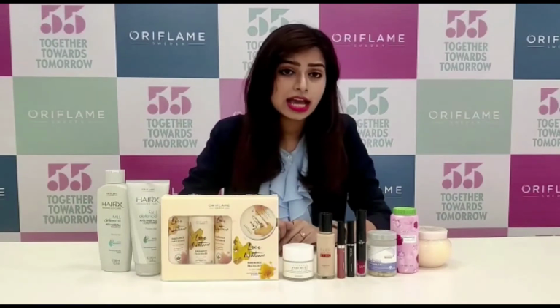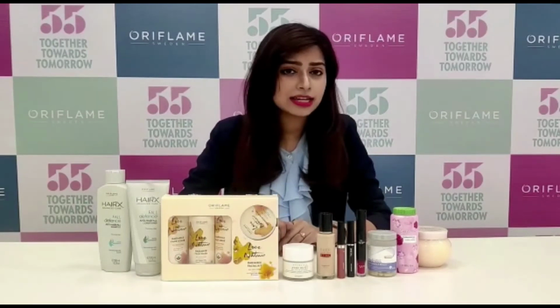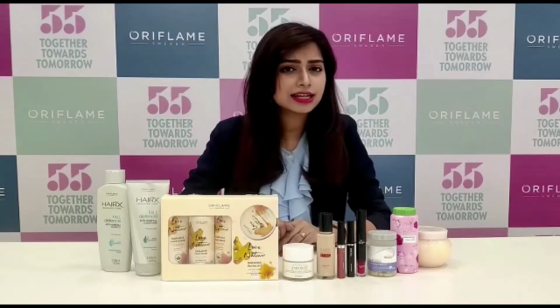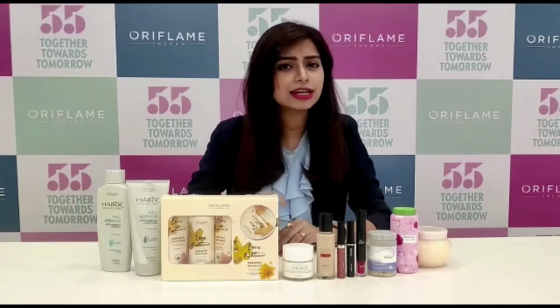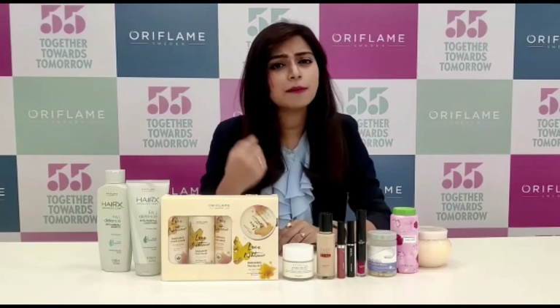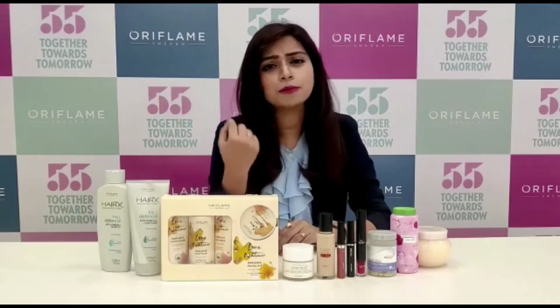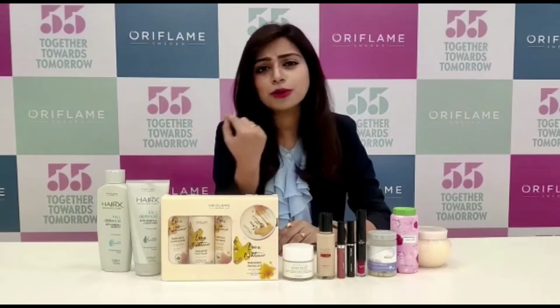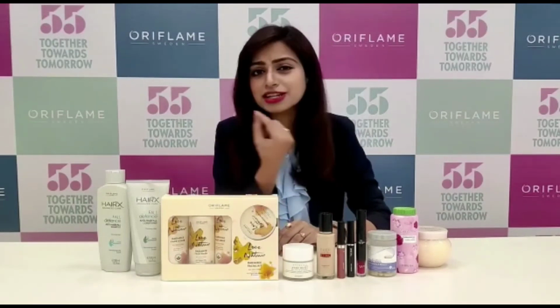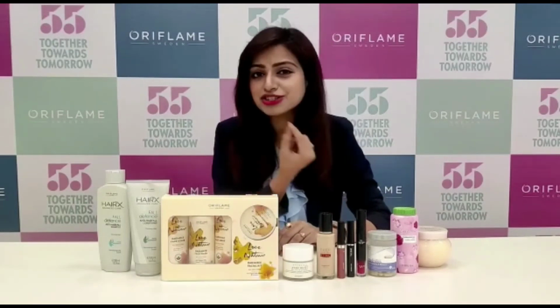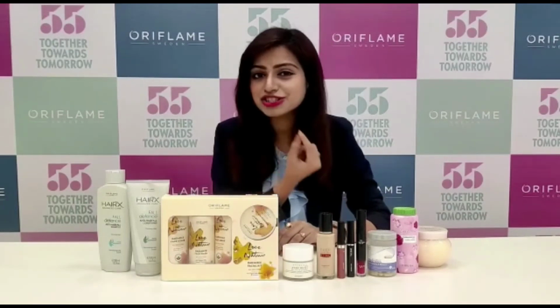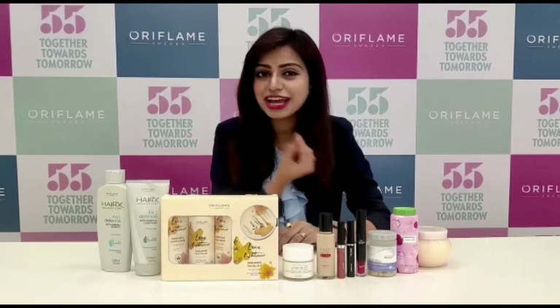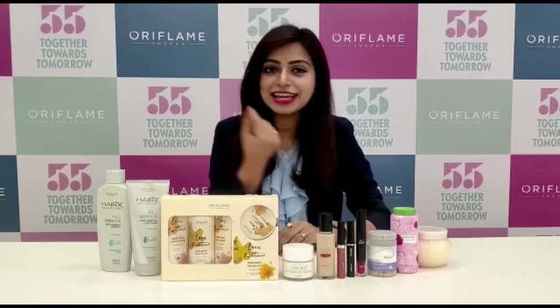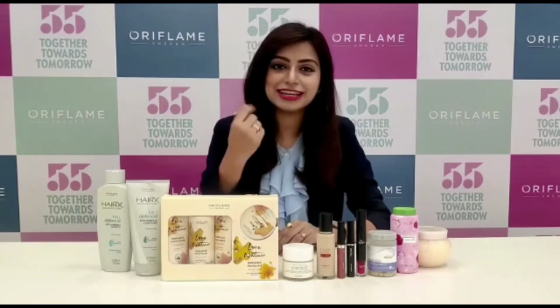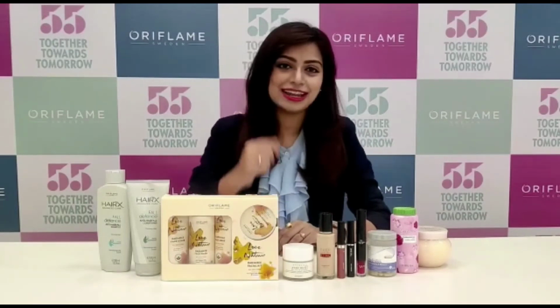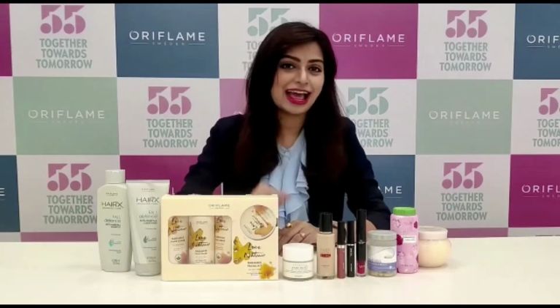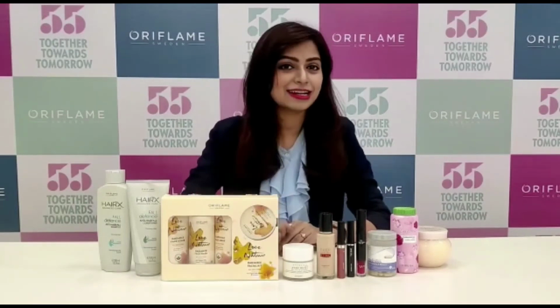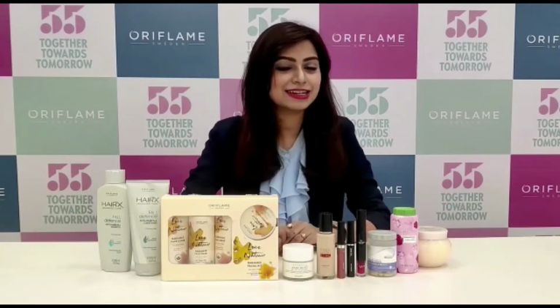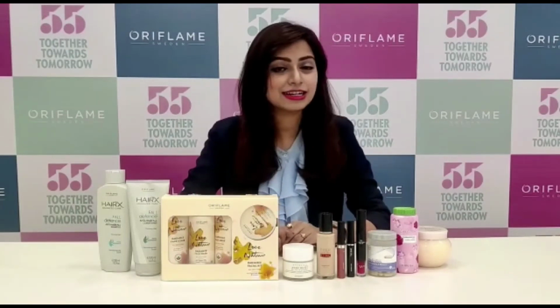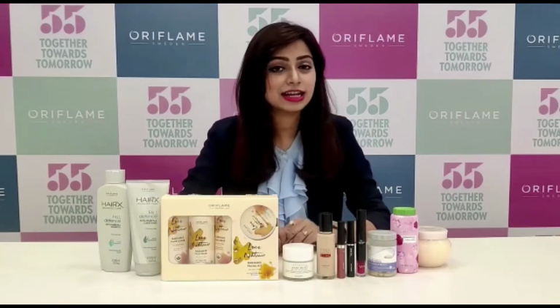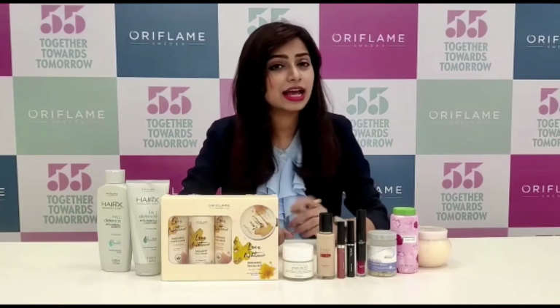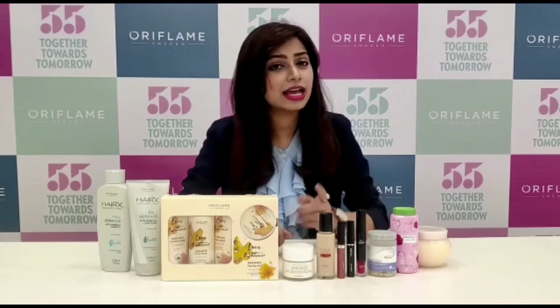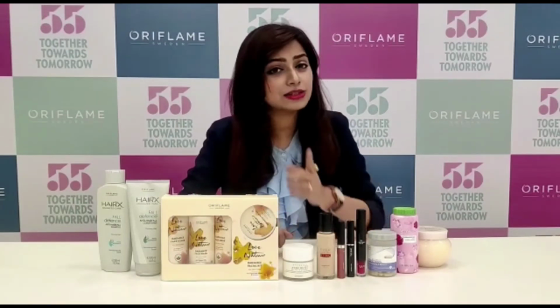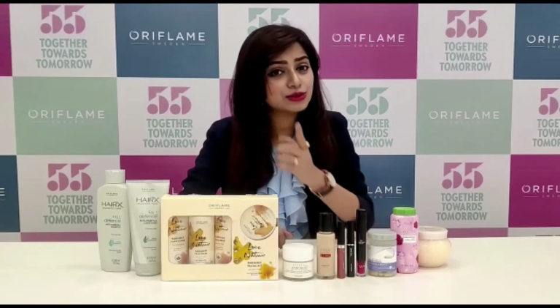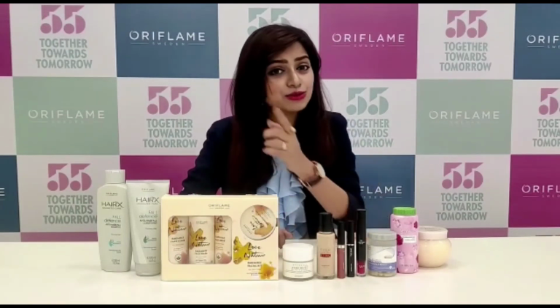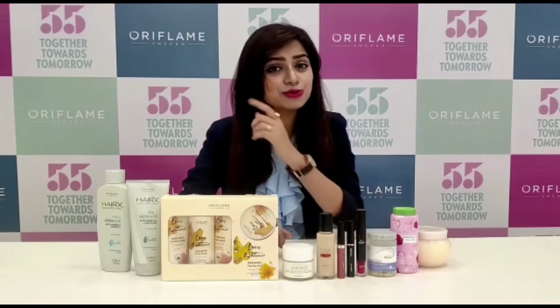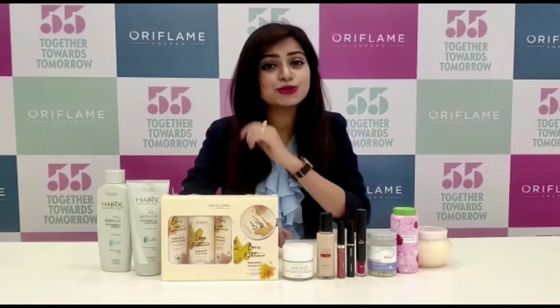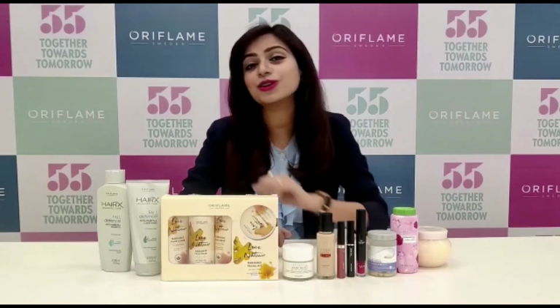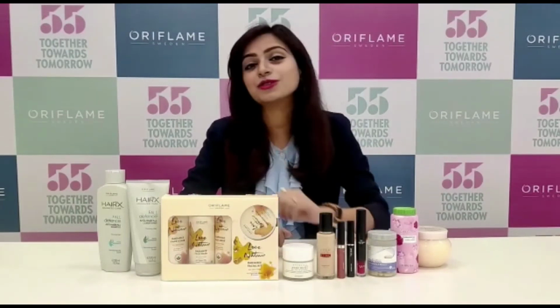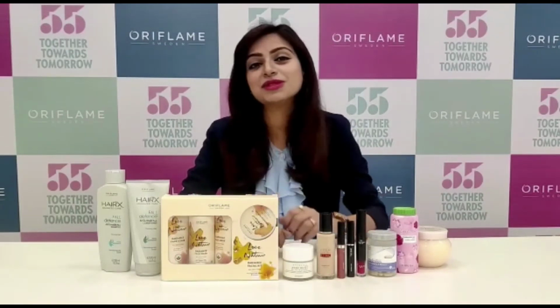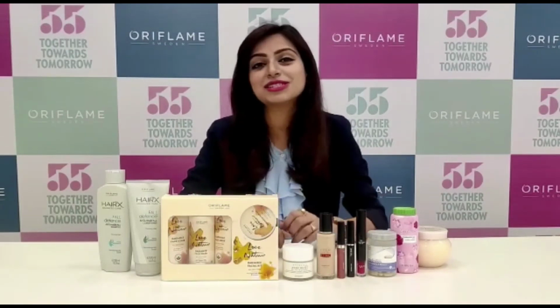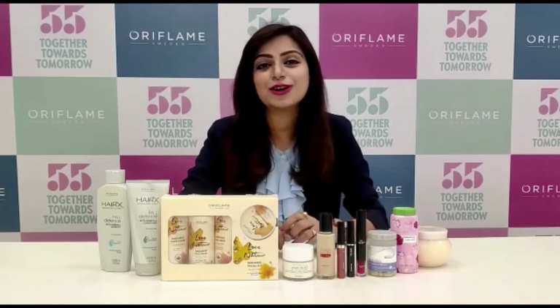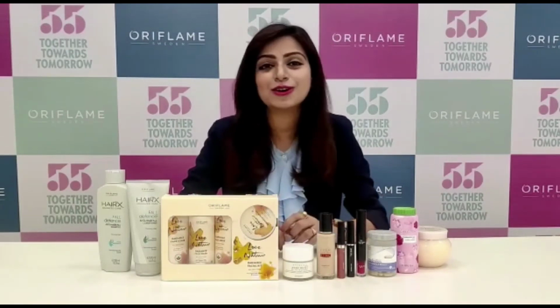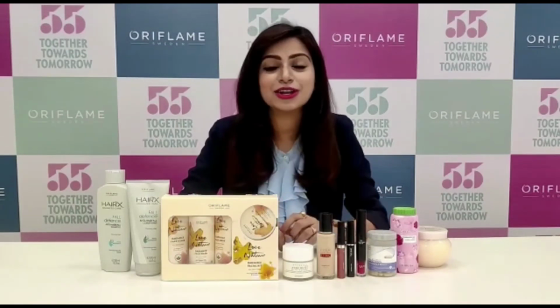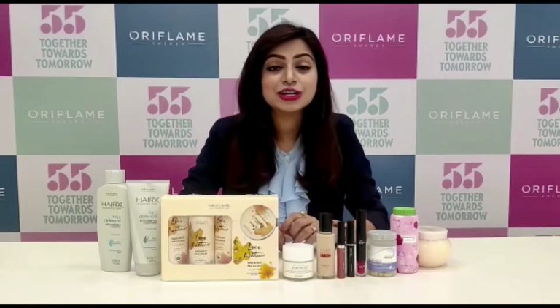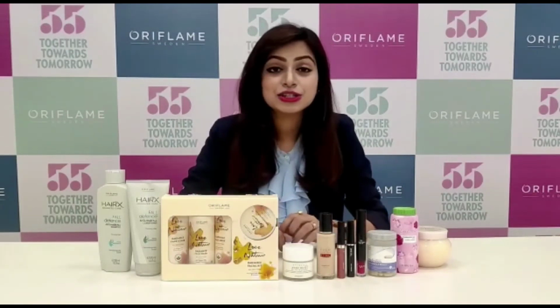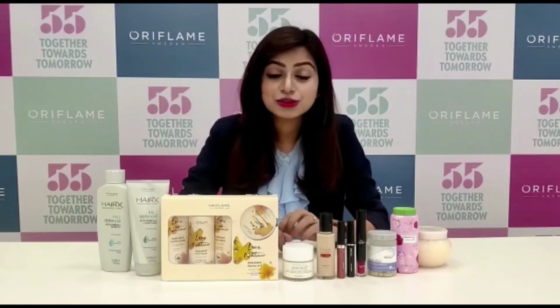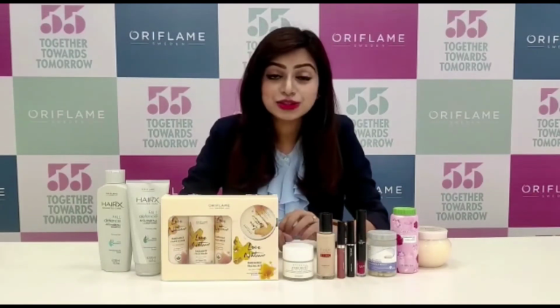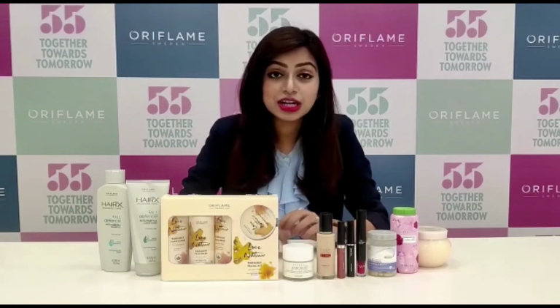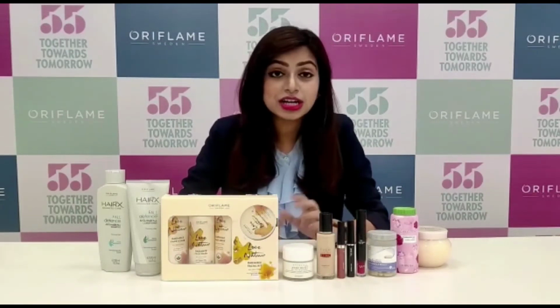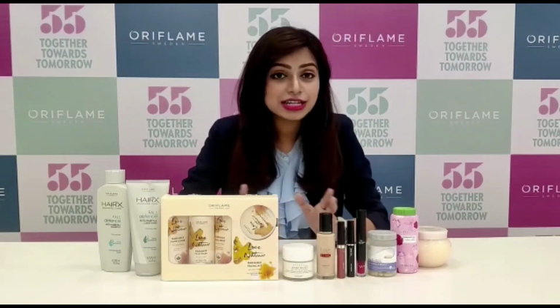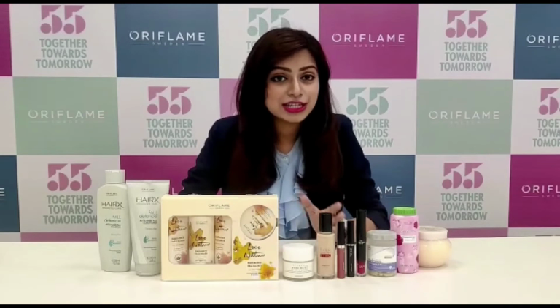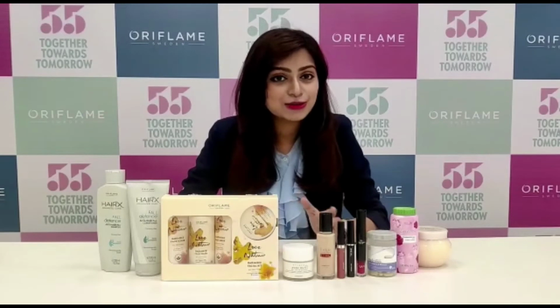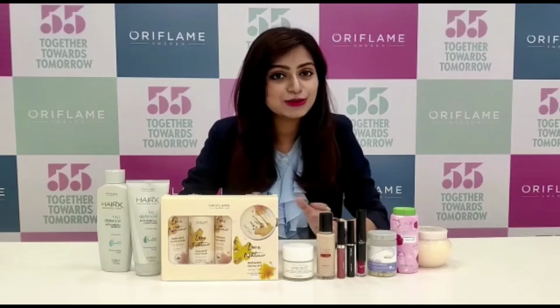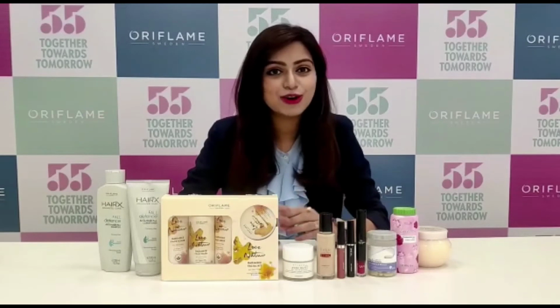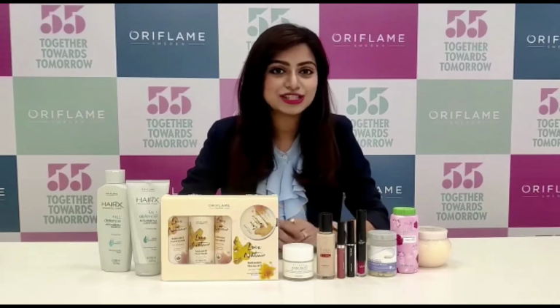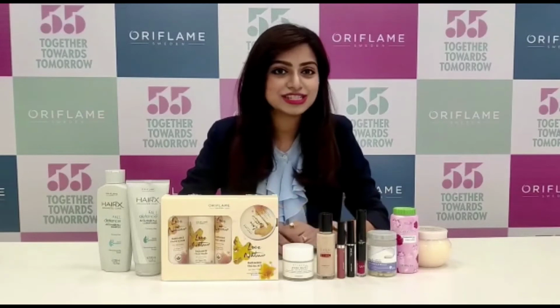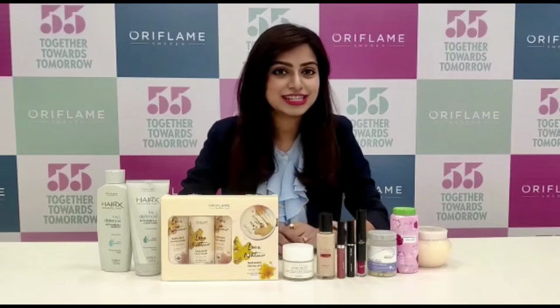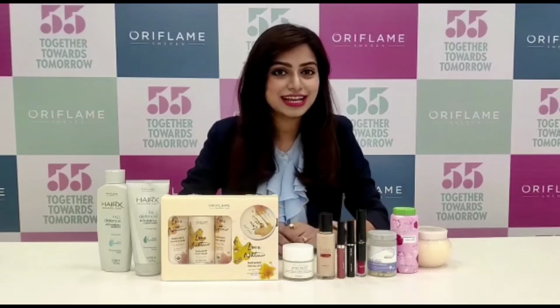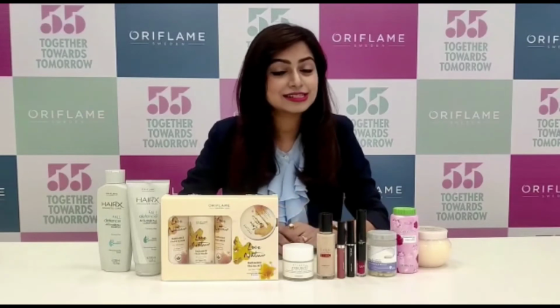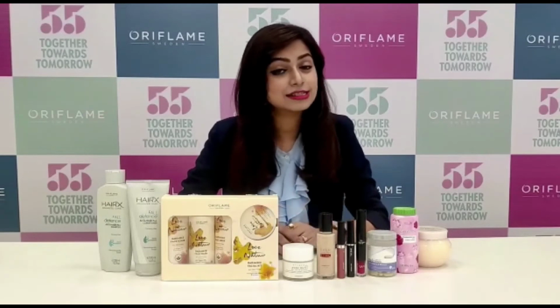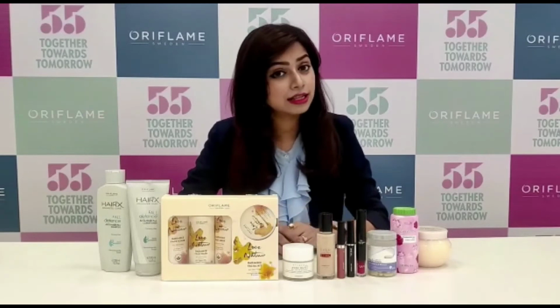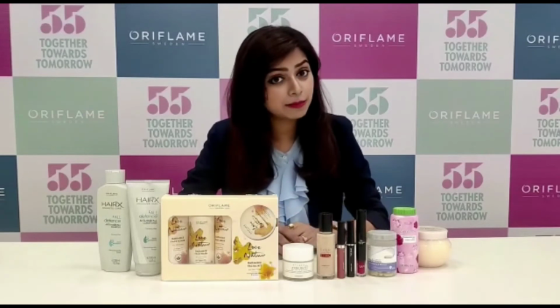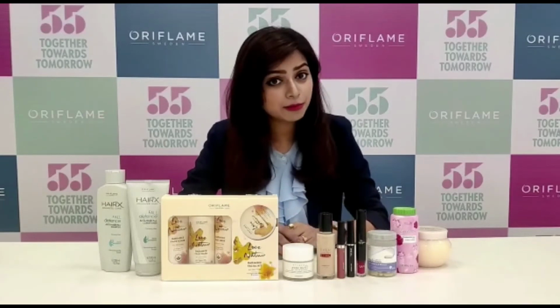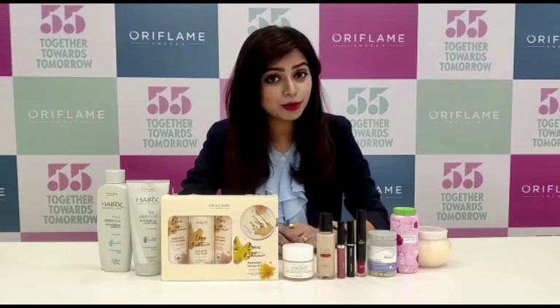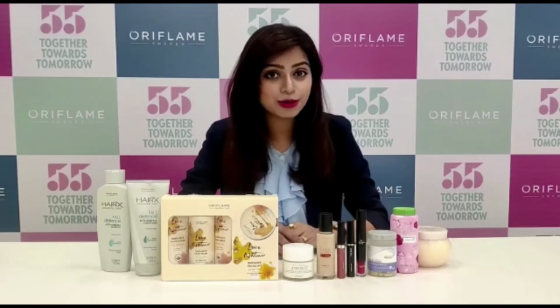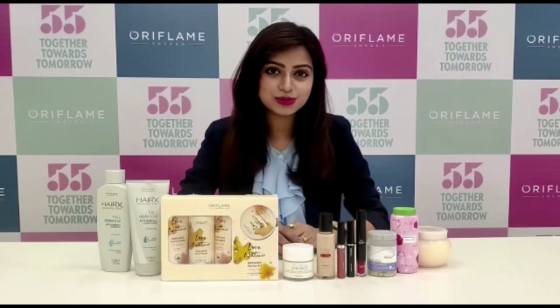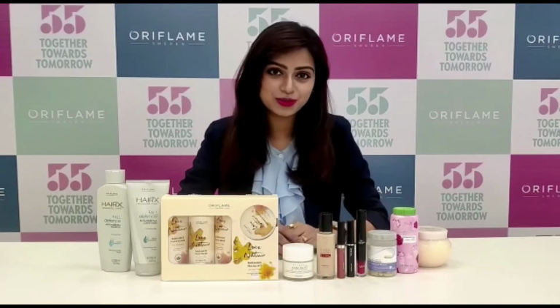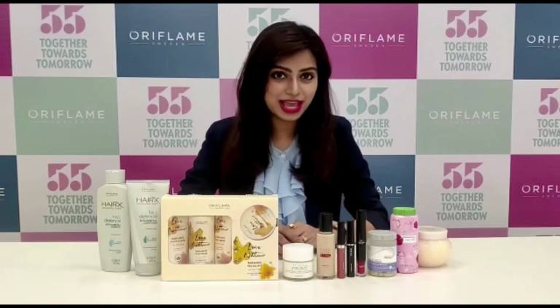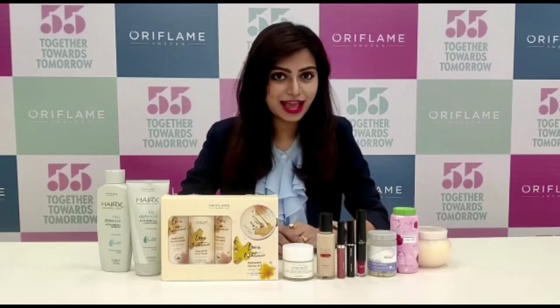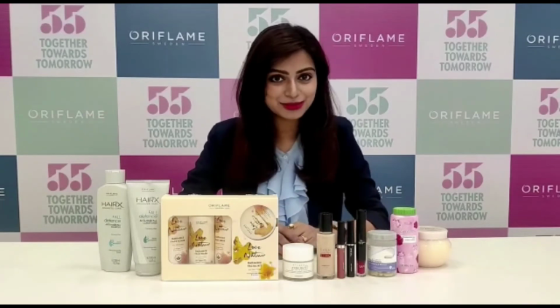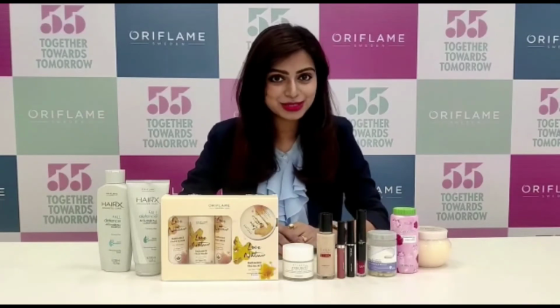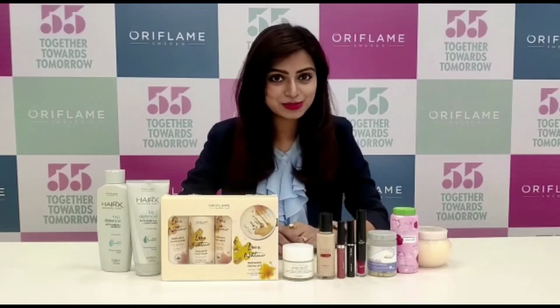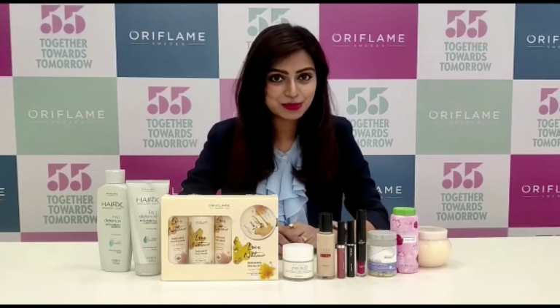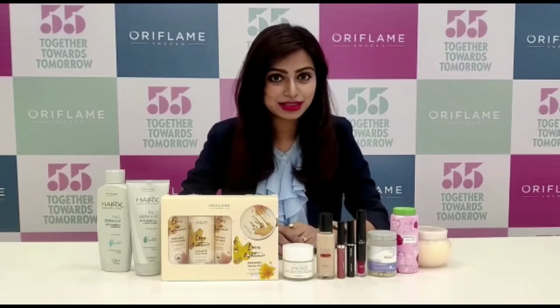And agar aapko ek shine add karna hai, so do not miss out the new launch — that is the lip gloss we have this month.